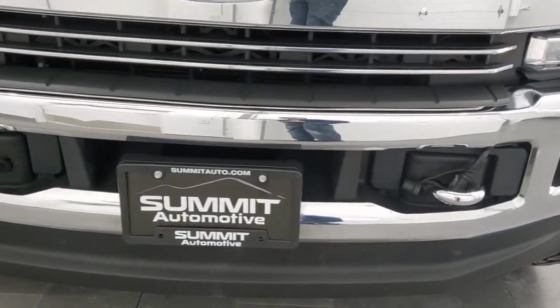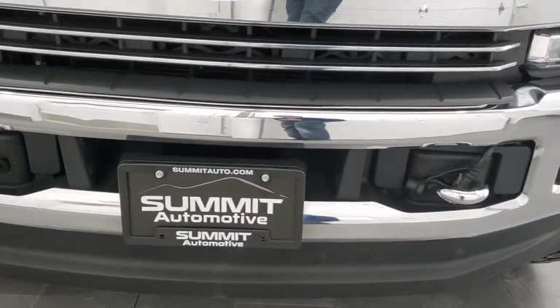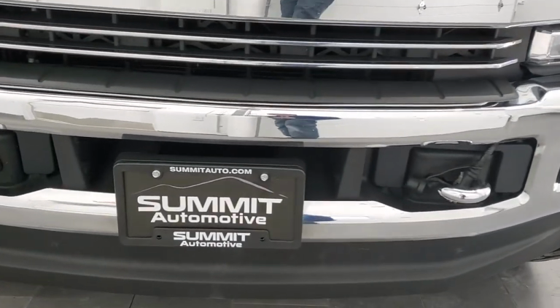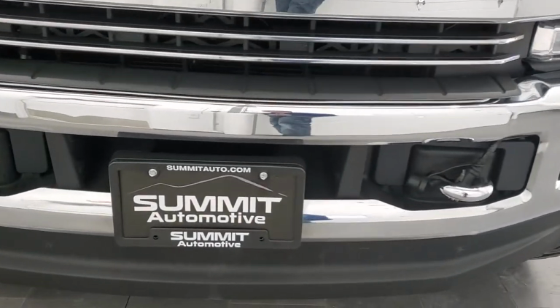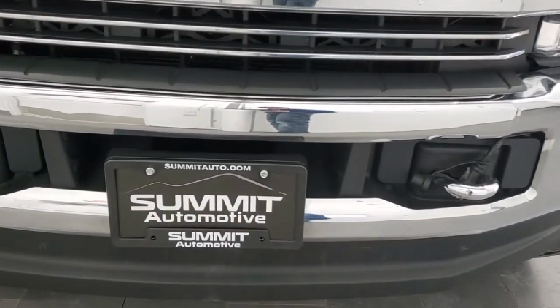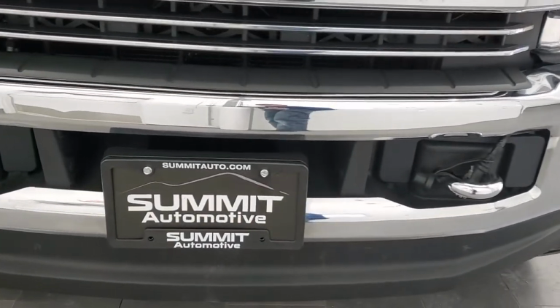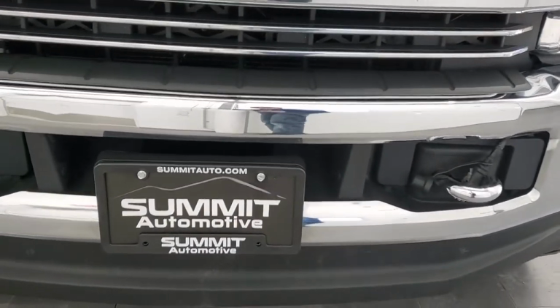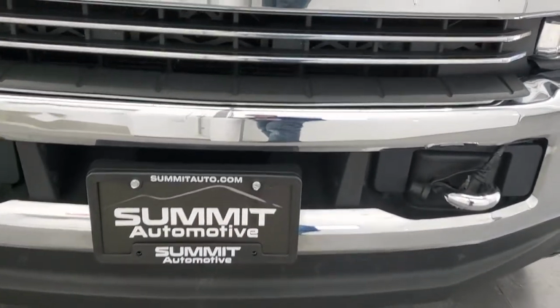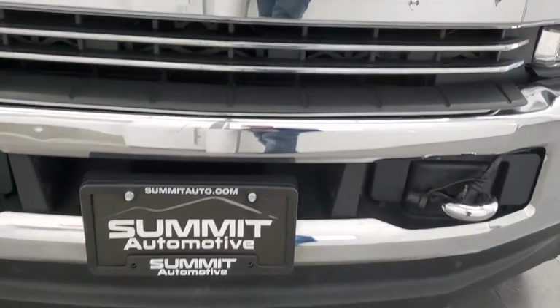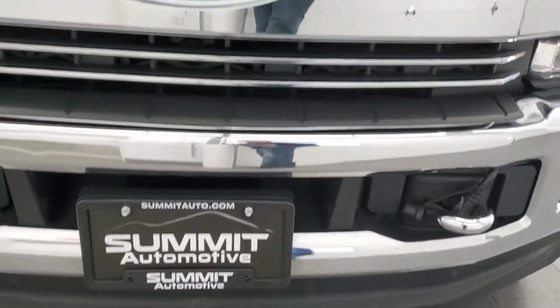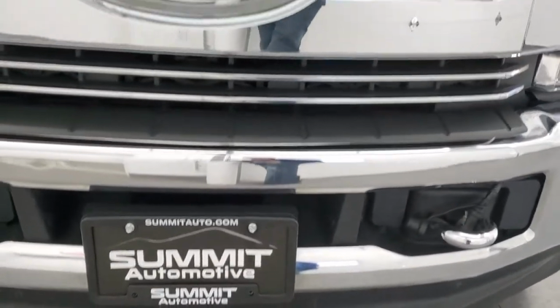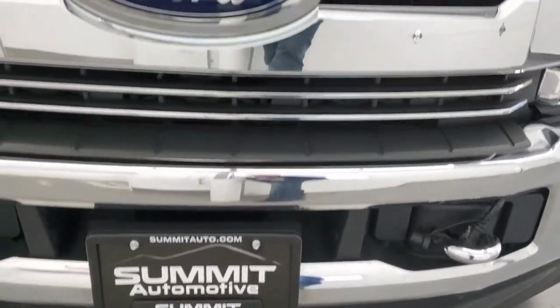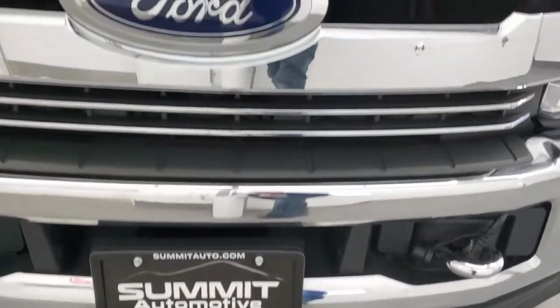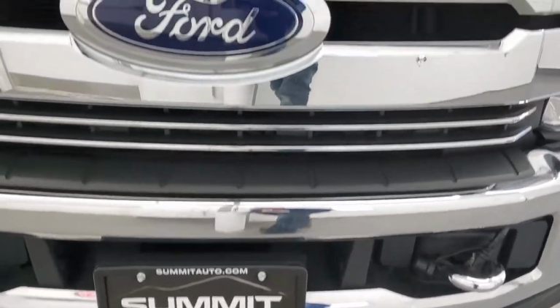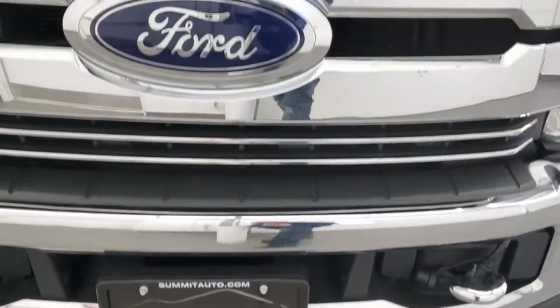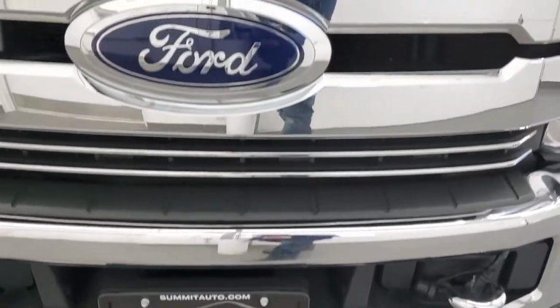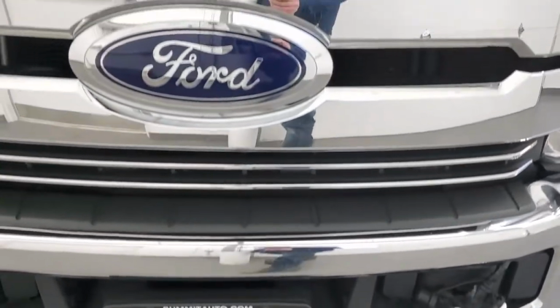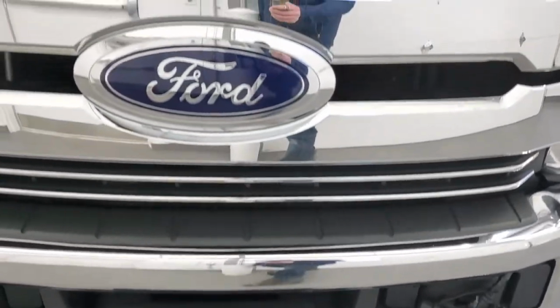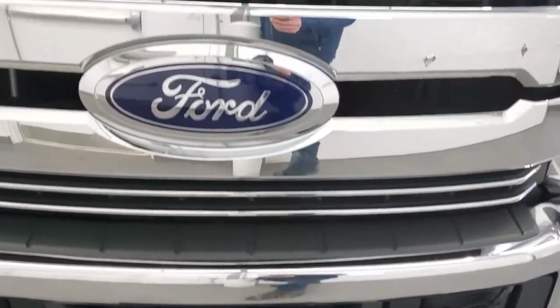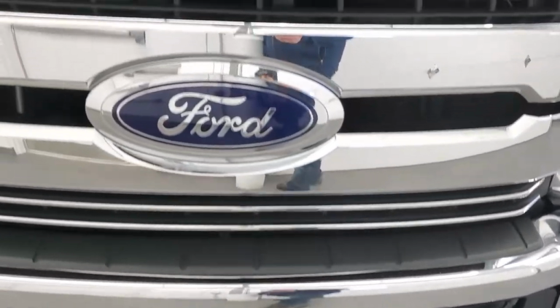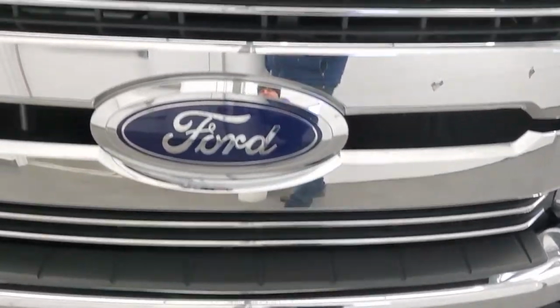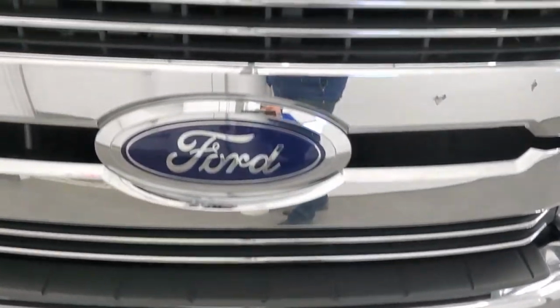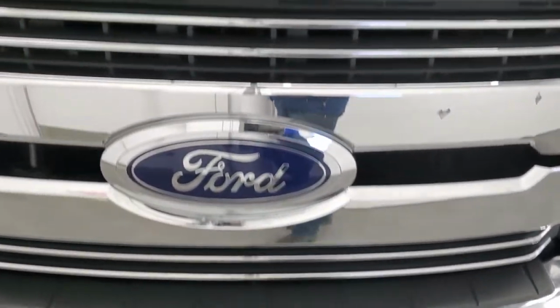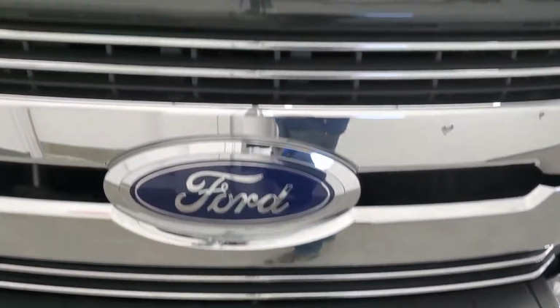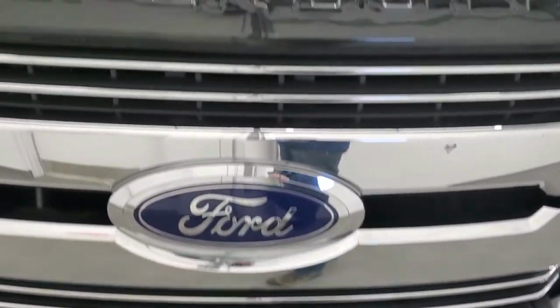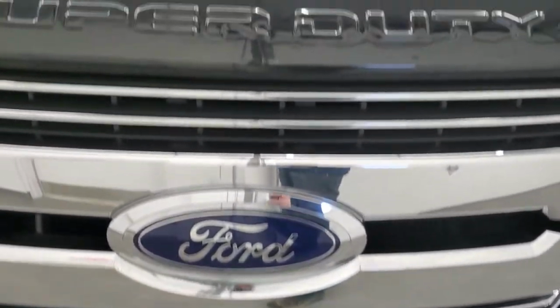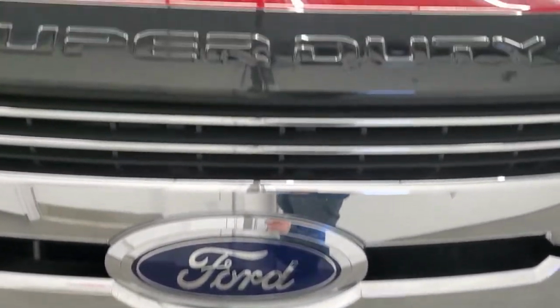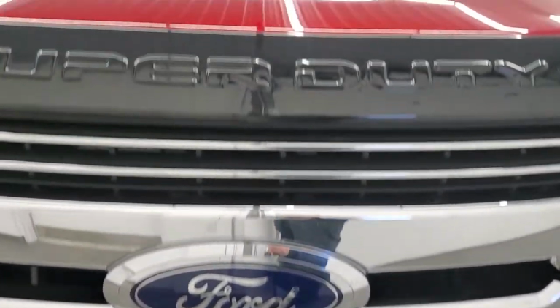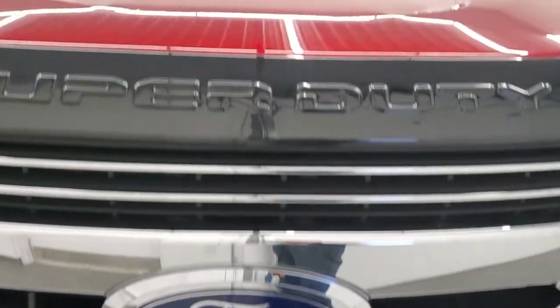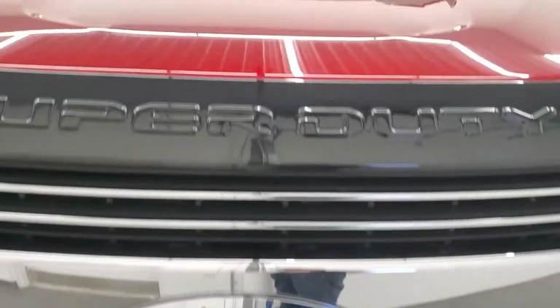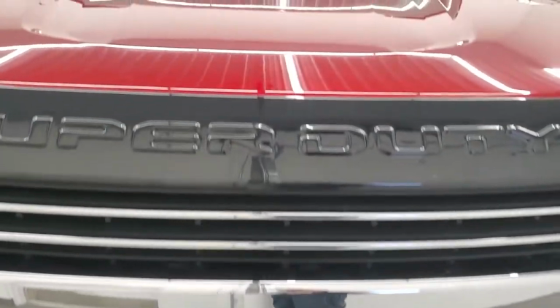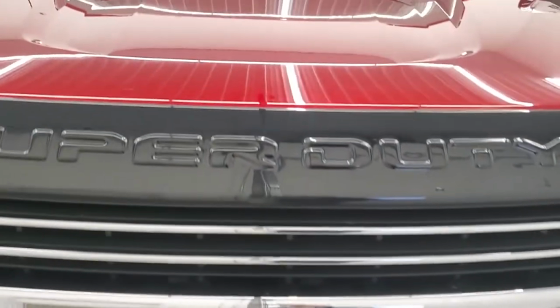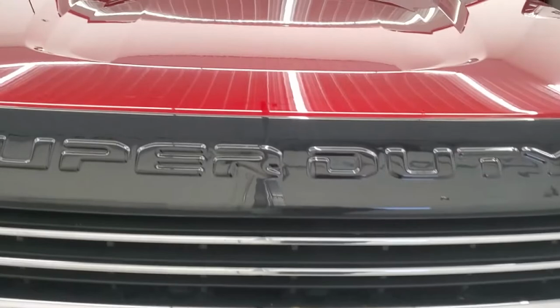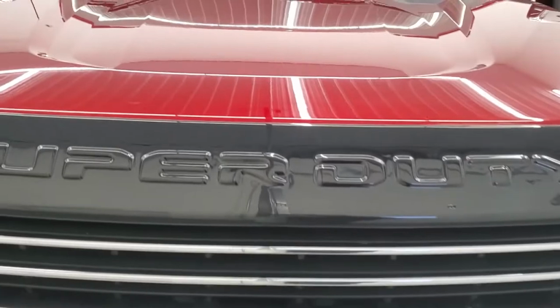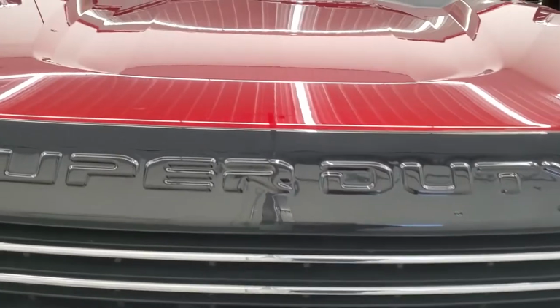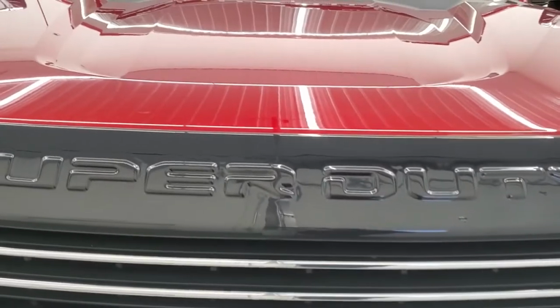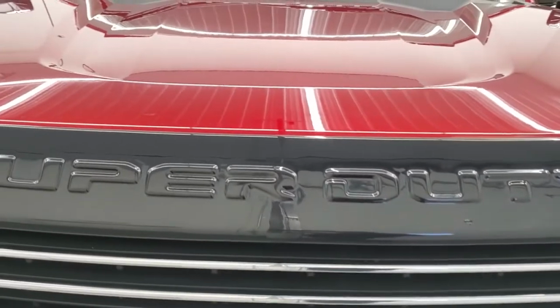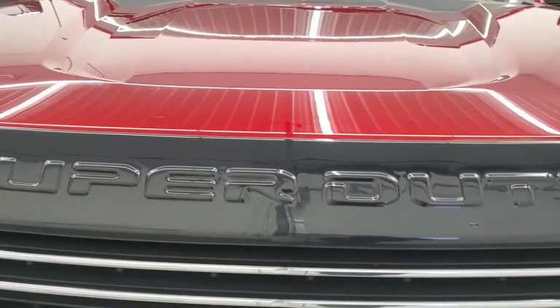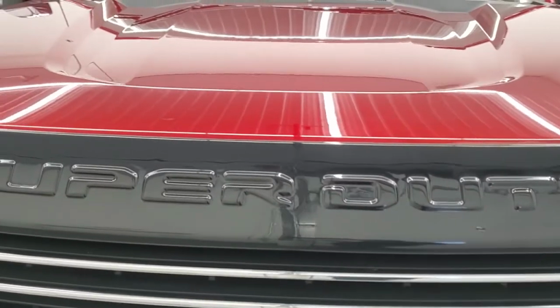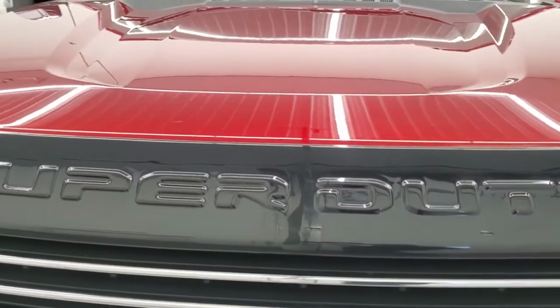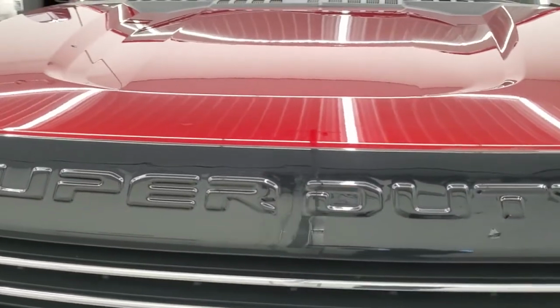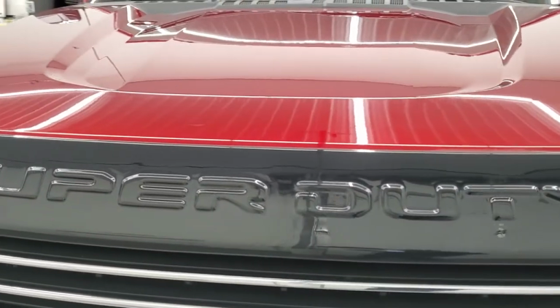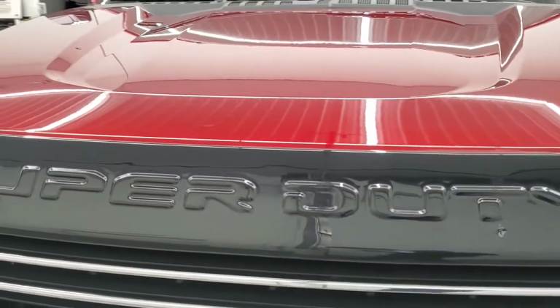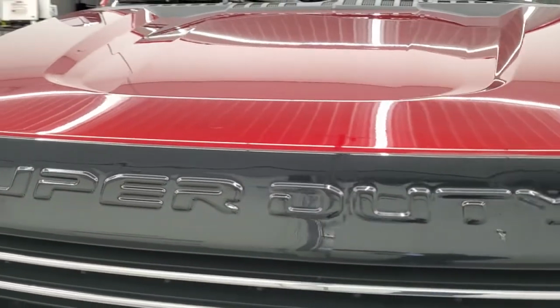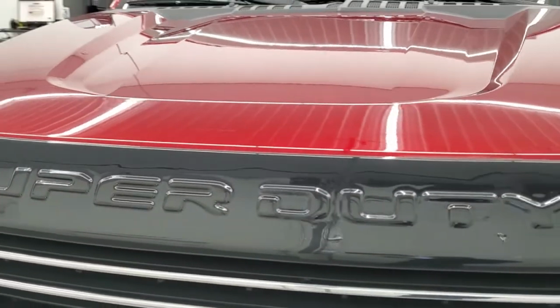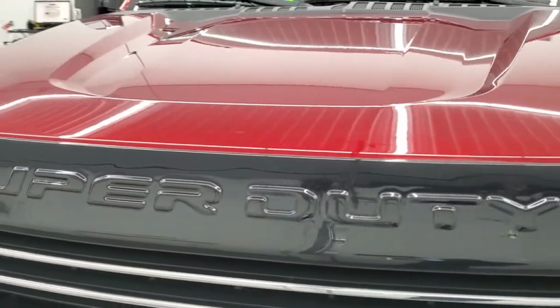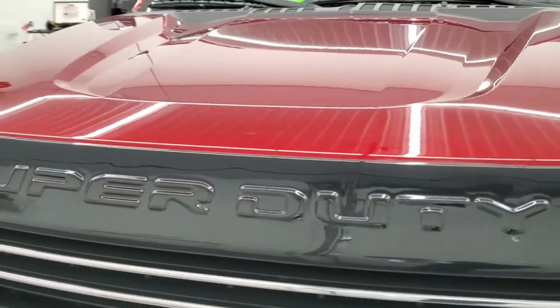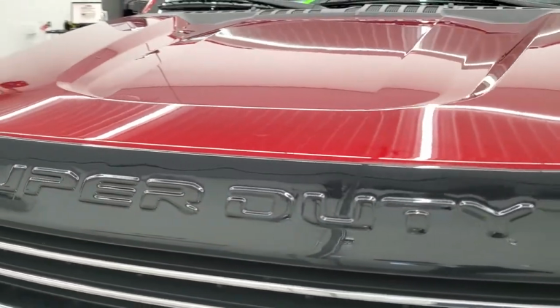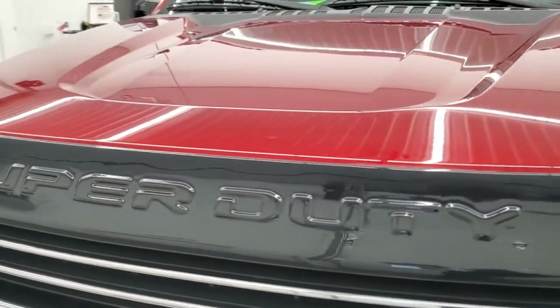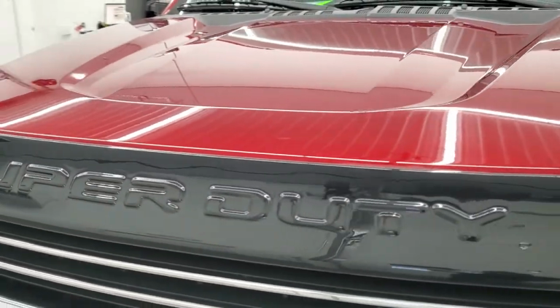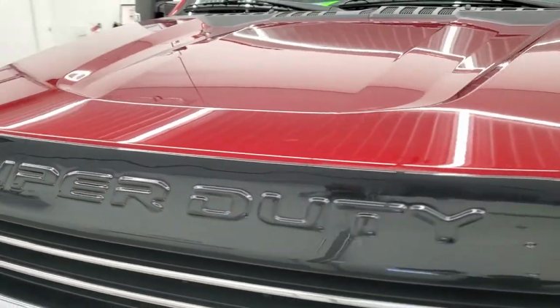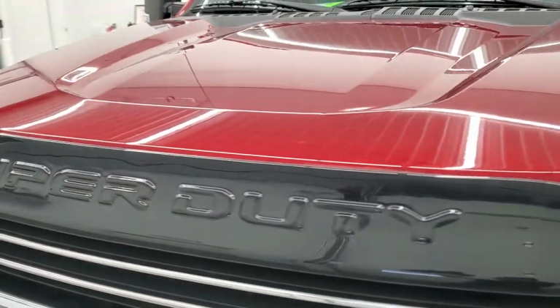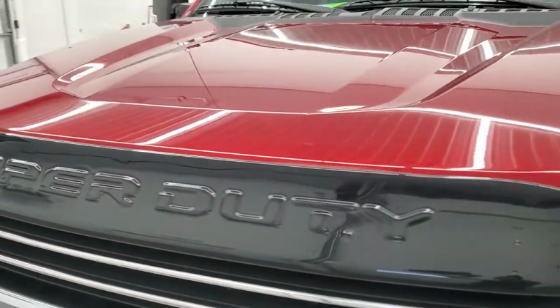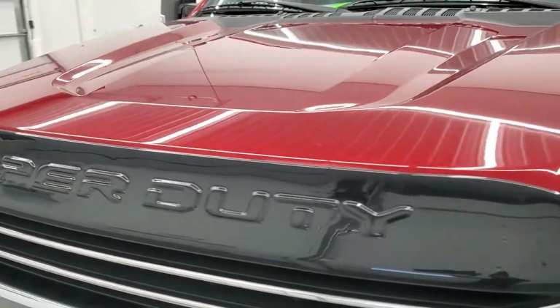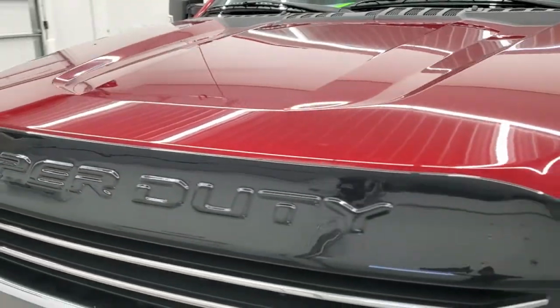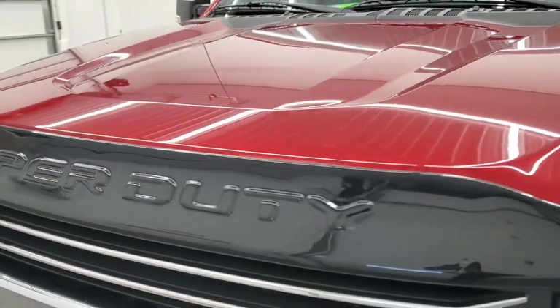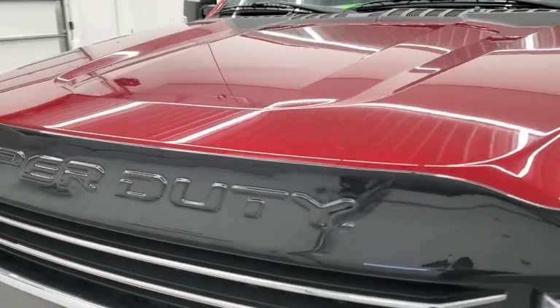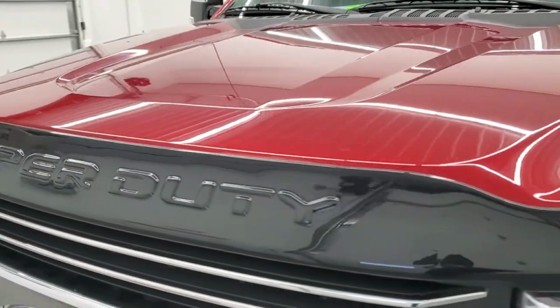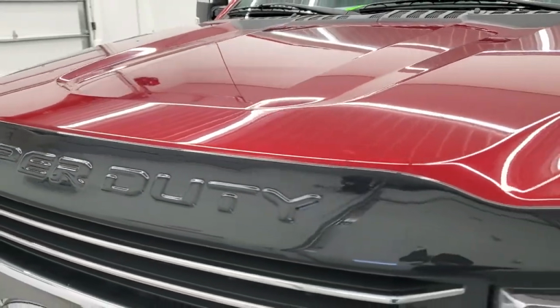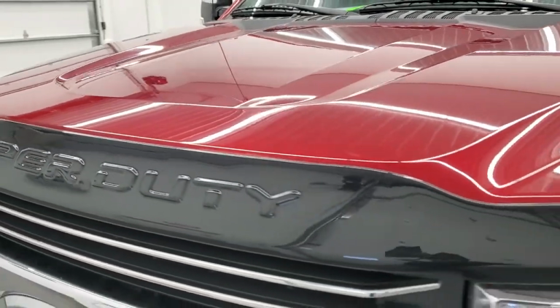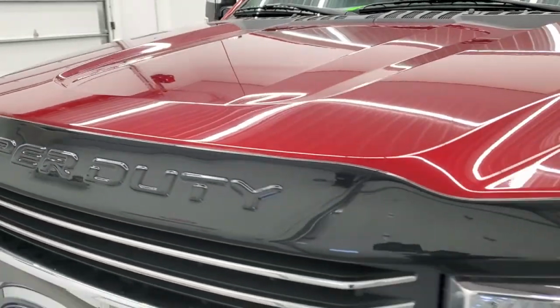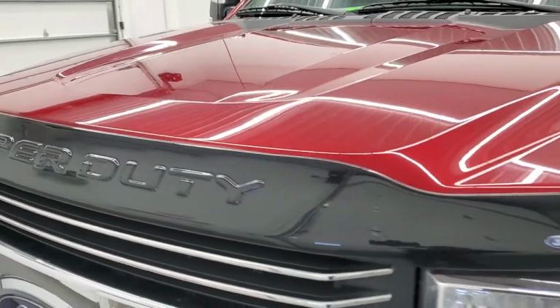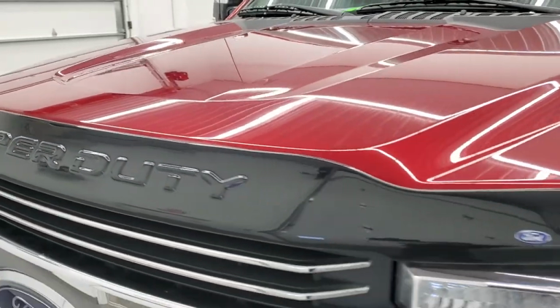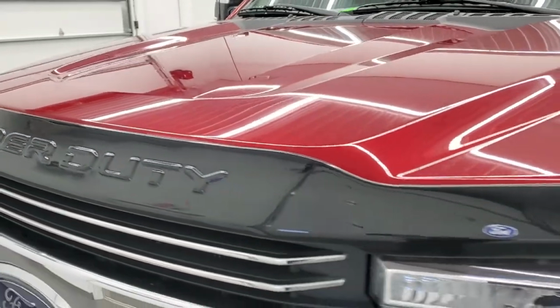We're going to go inside, underneath, start it up, take a look under the hood, and of course go all the way around the vehicle.